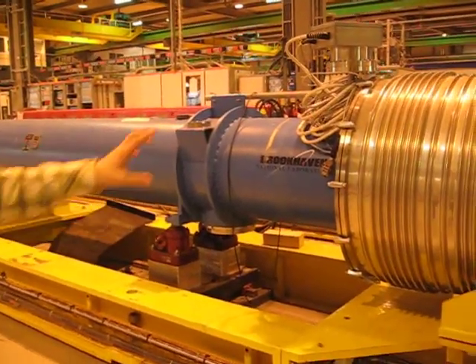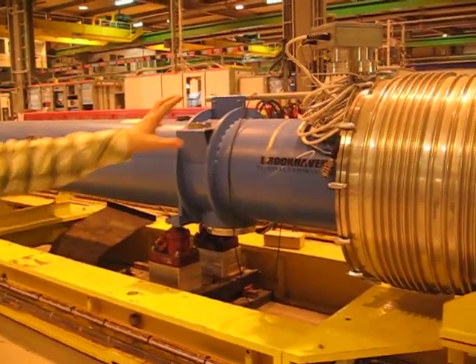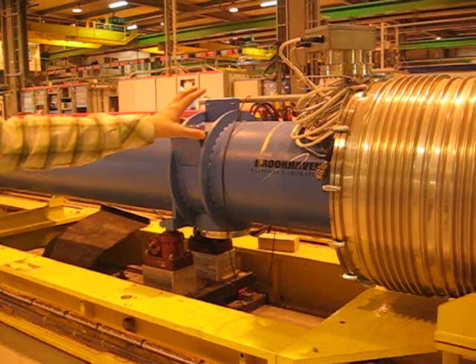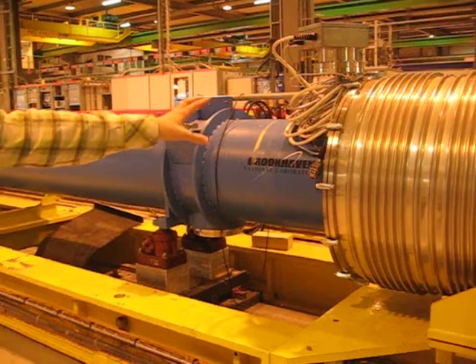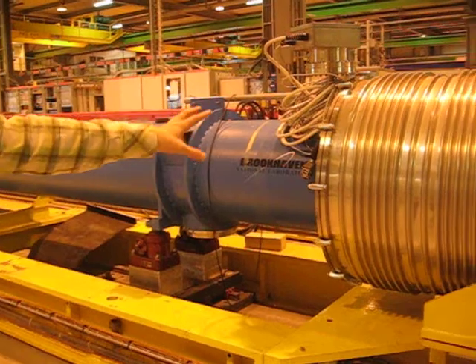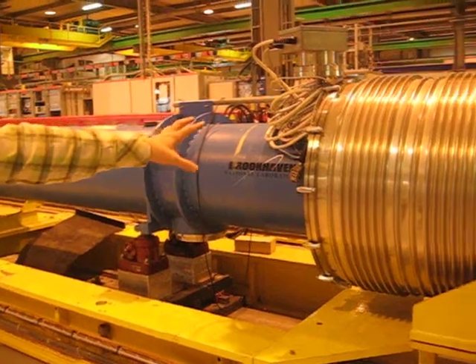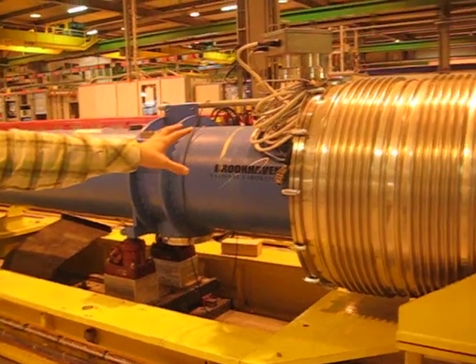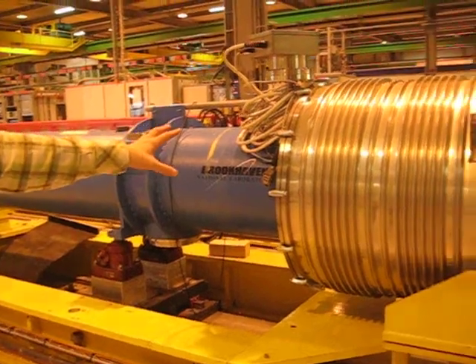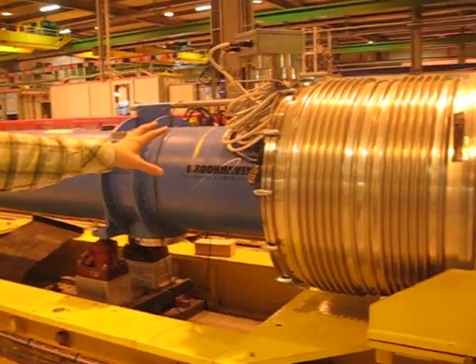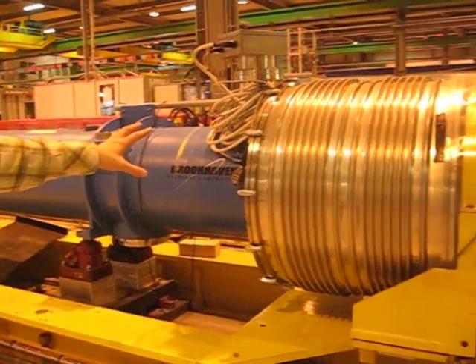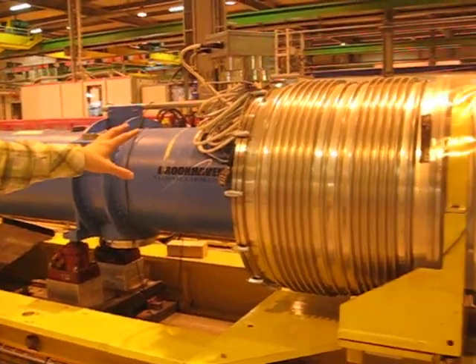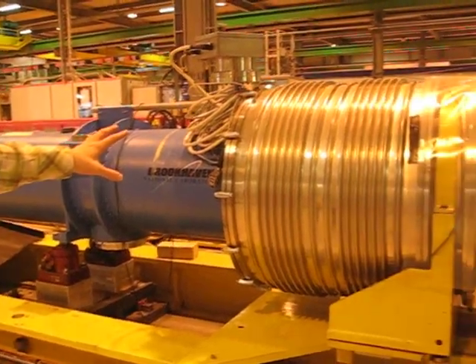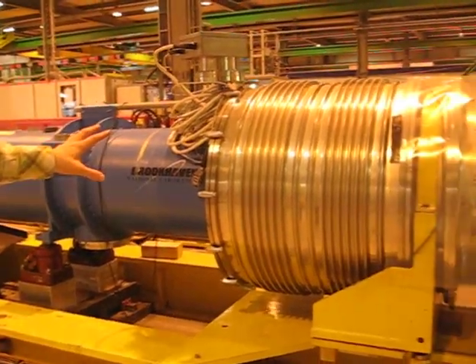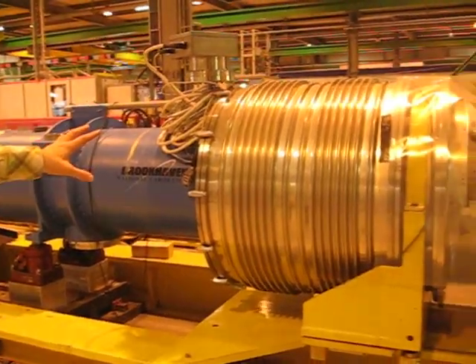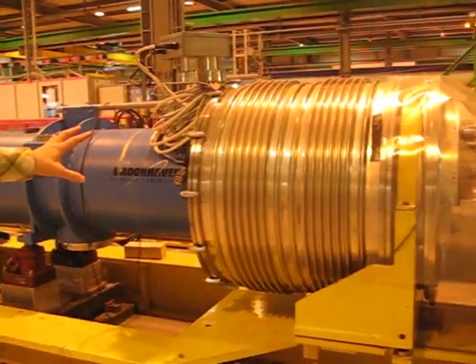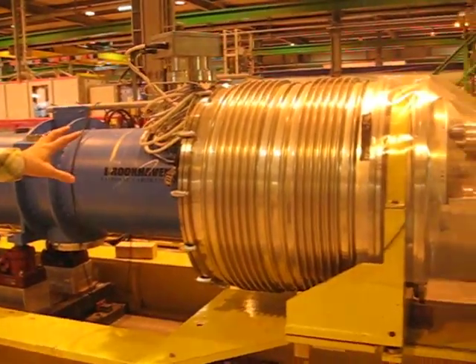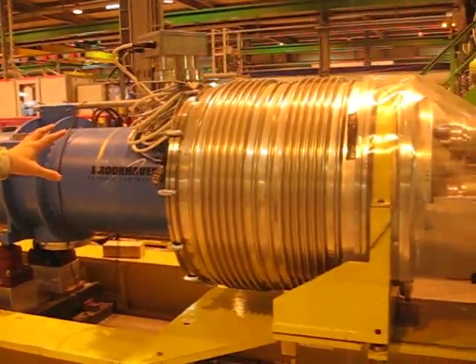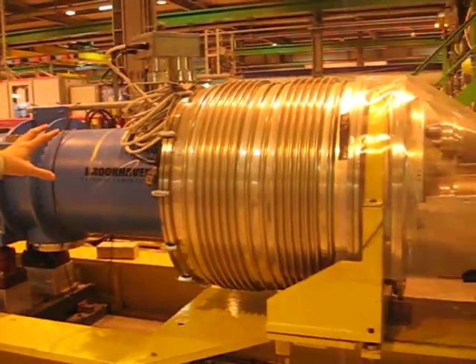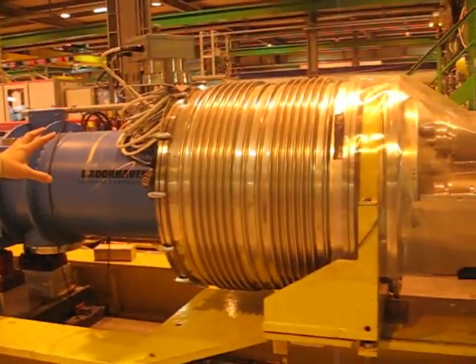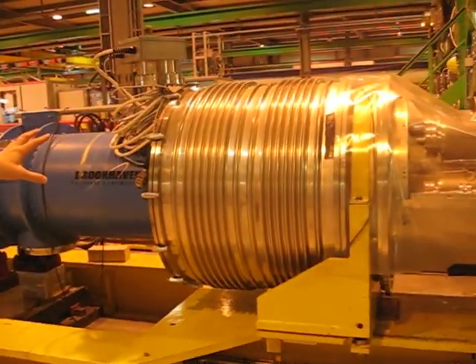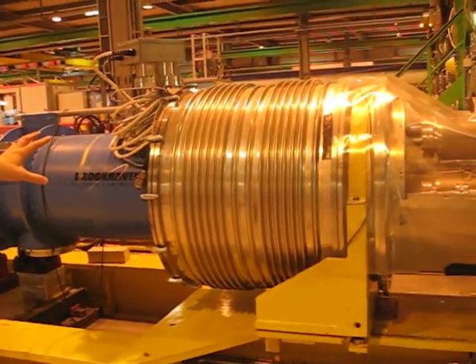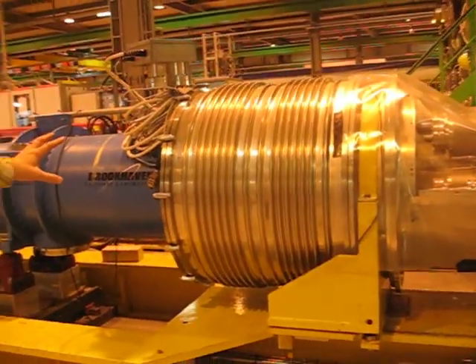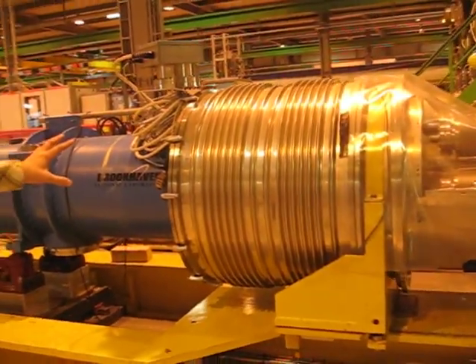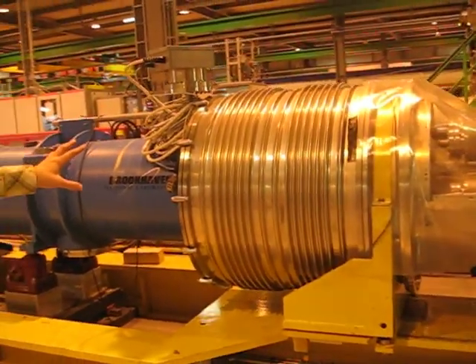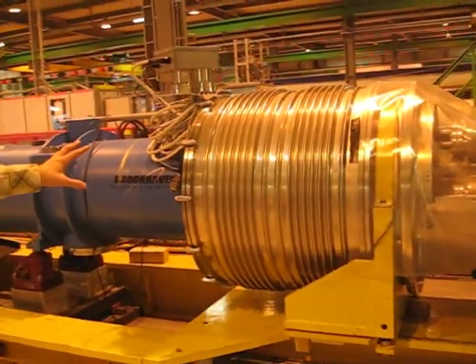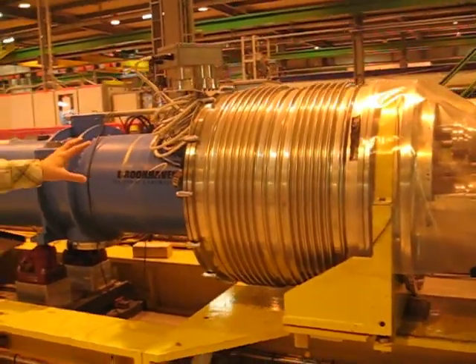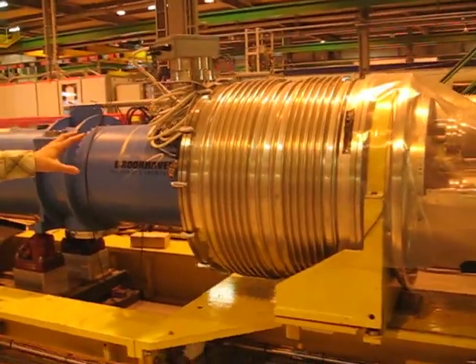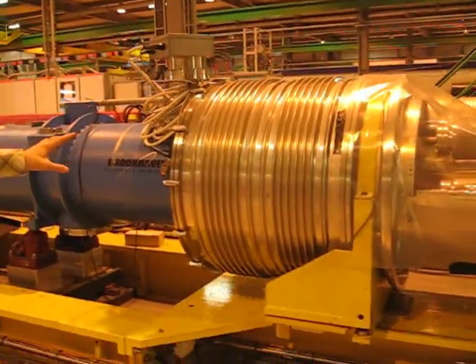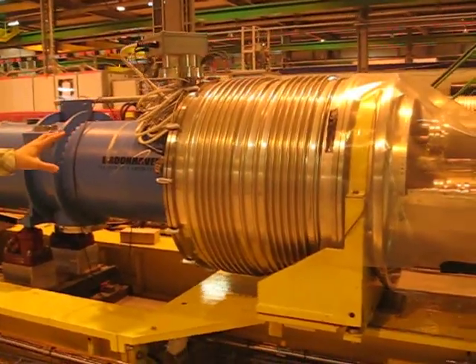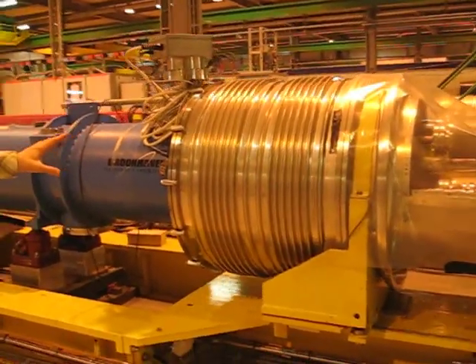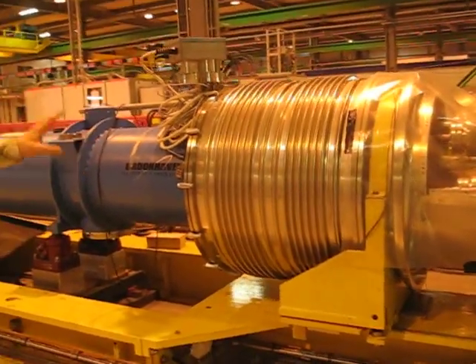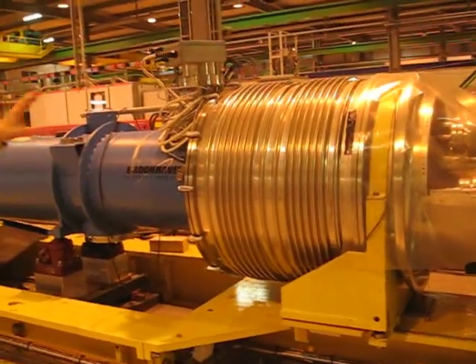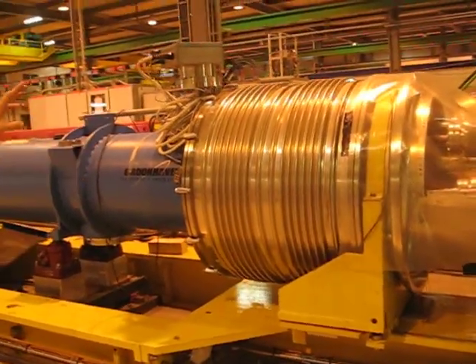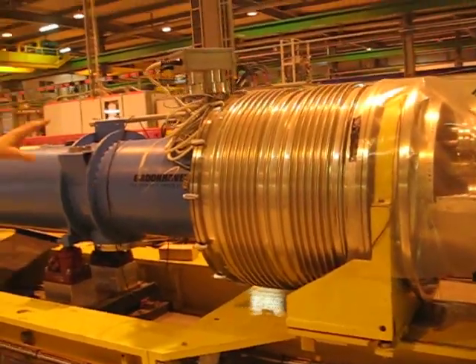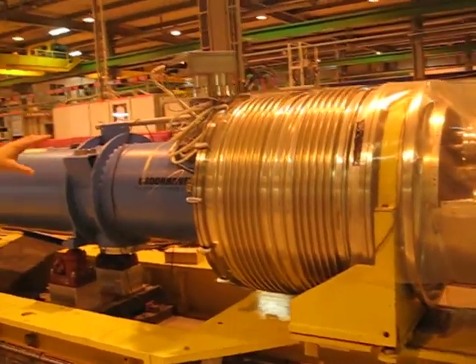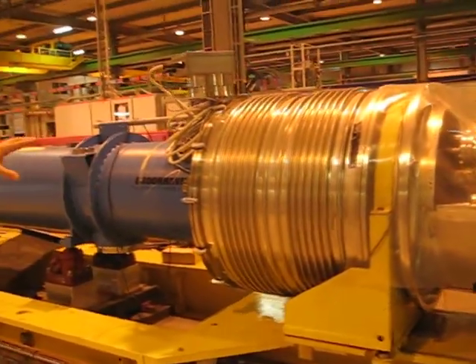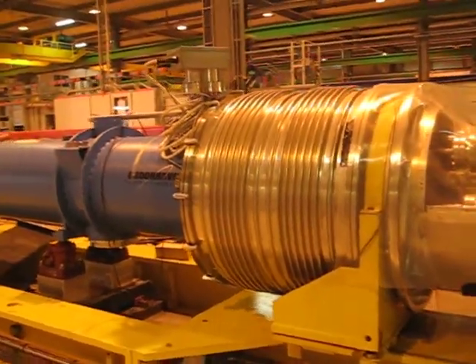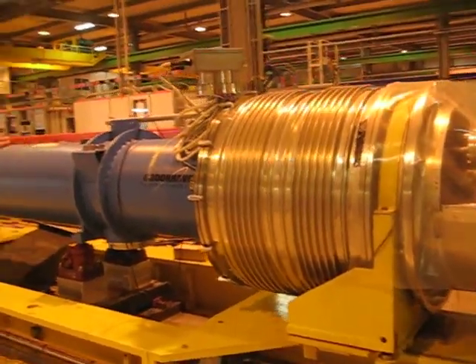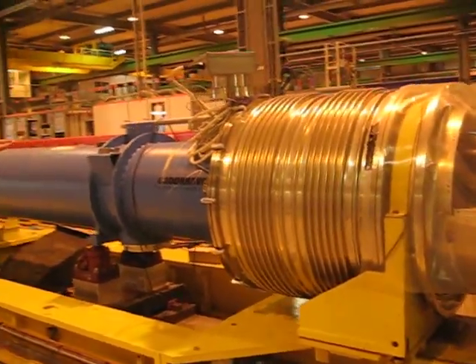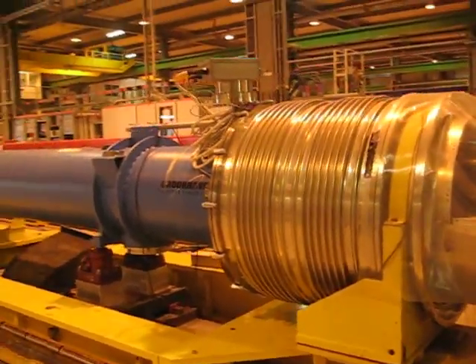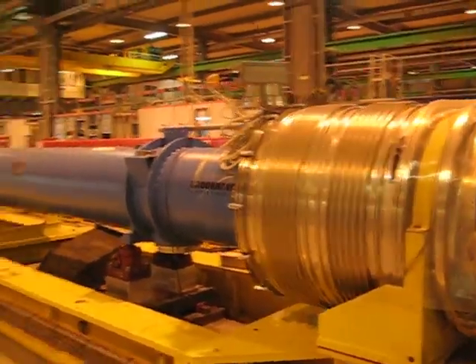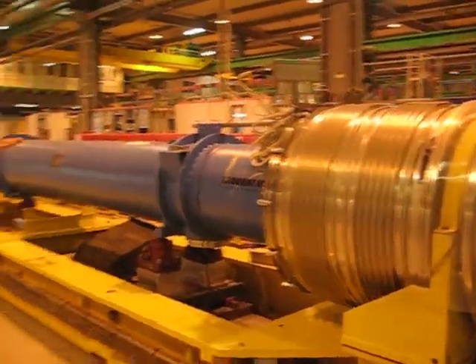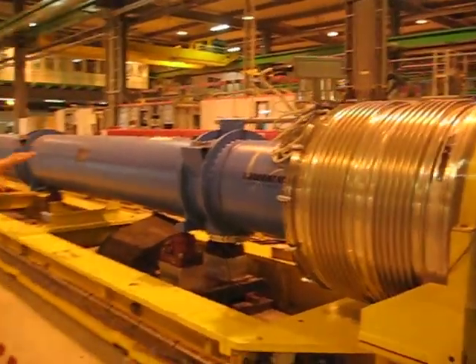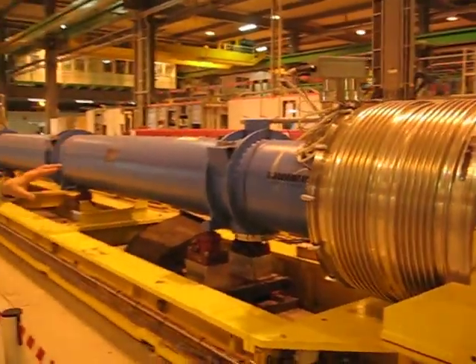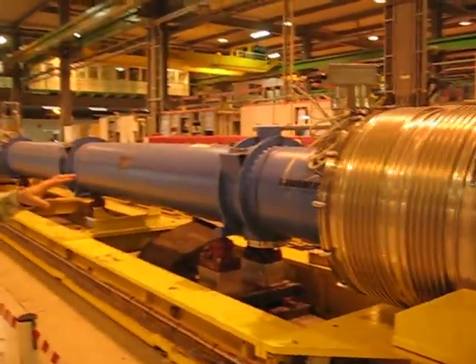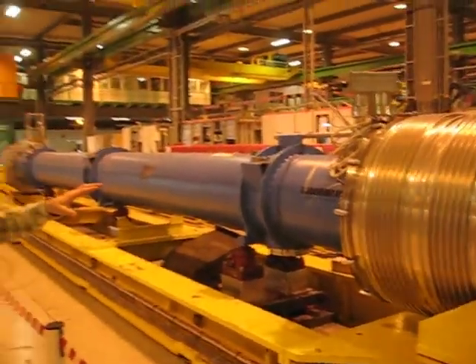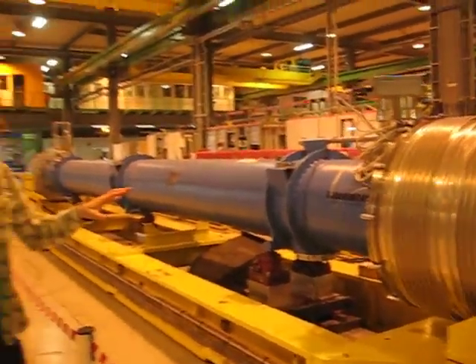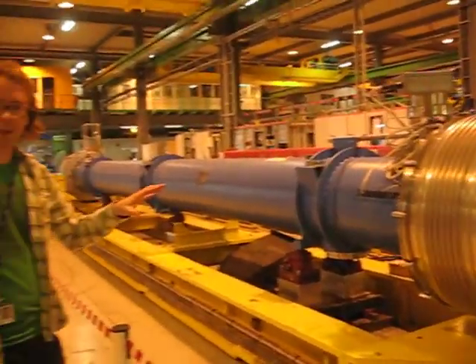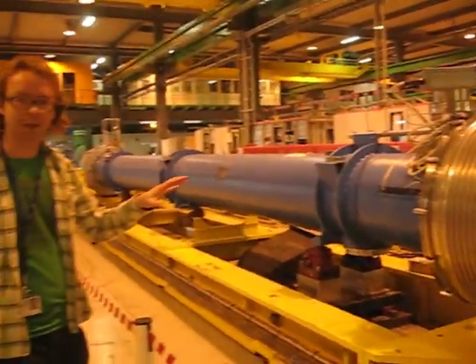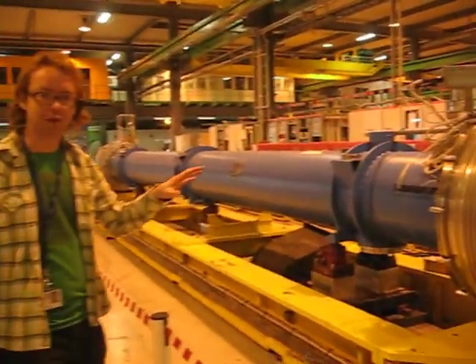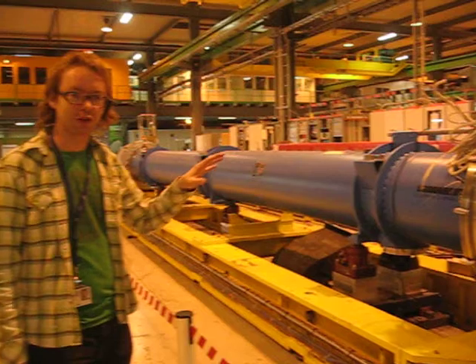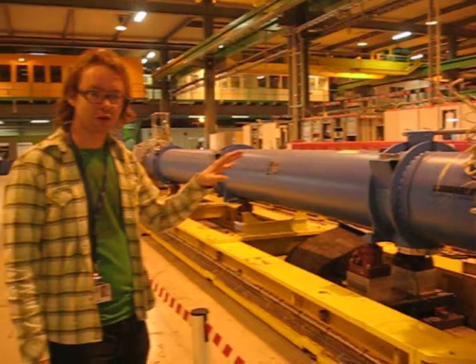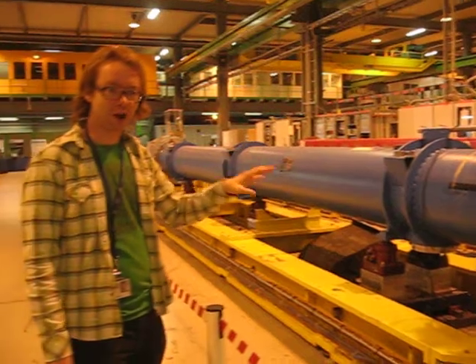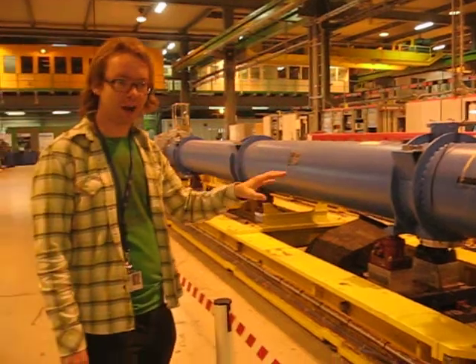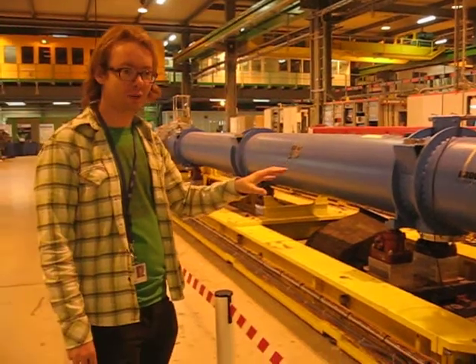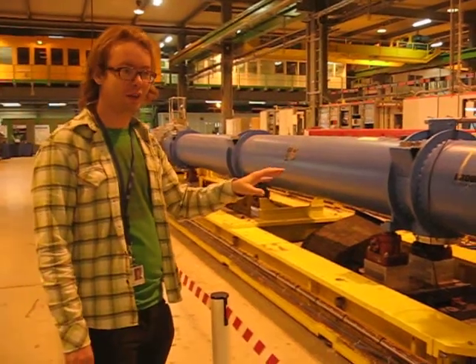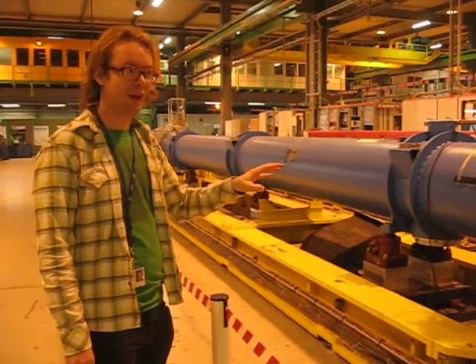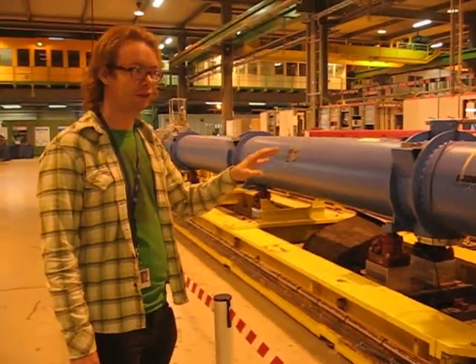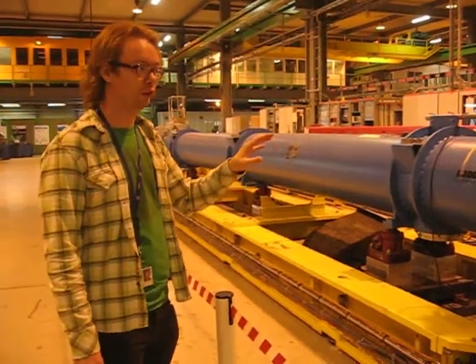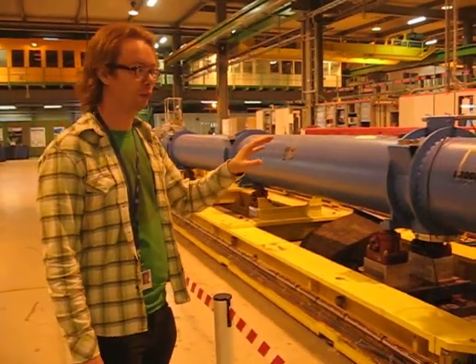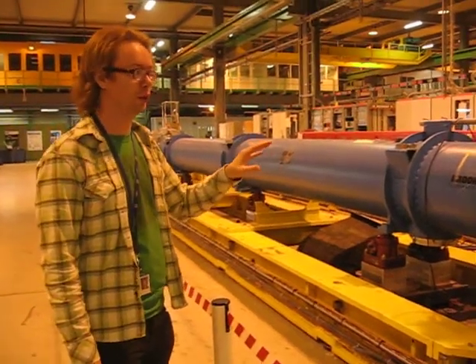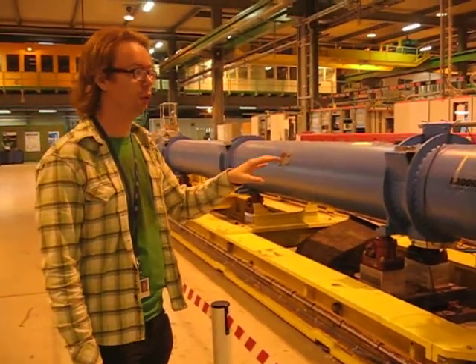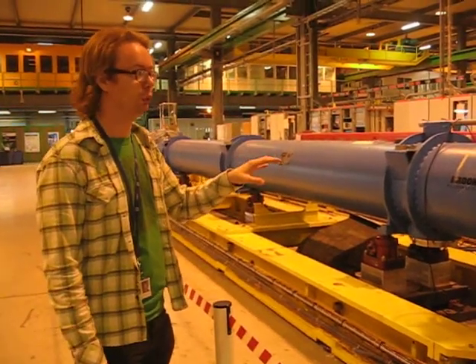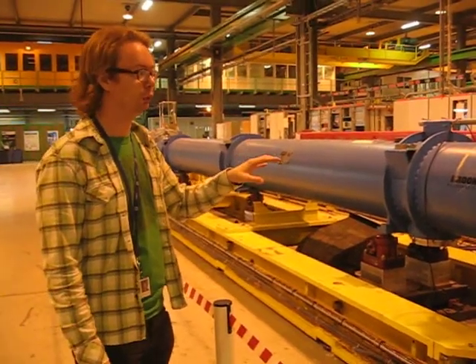We have here the concertina structure, which I explained earlier. This is to take into account the fact that metal is compact when they're supercooled.